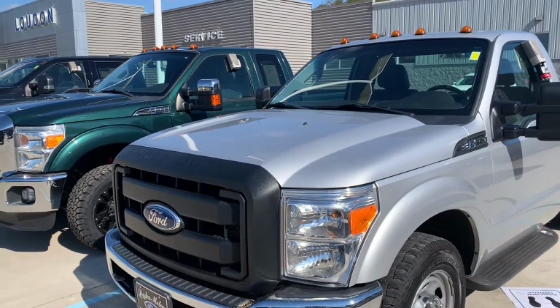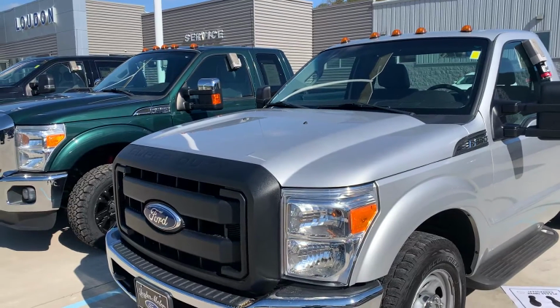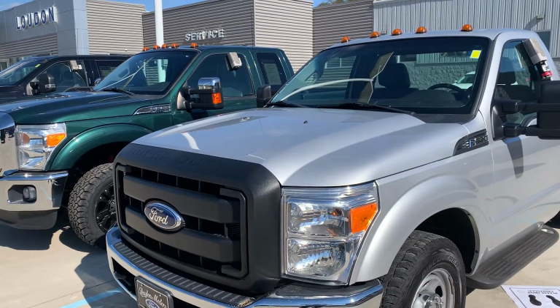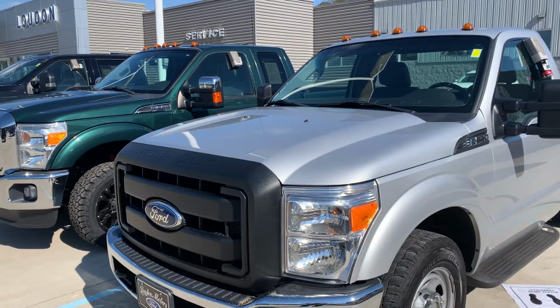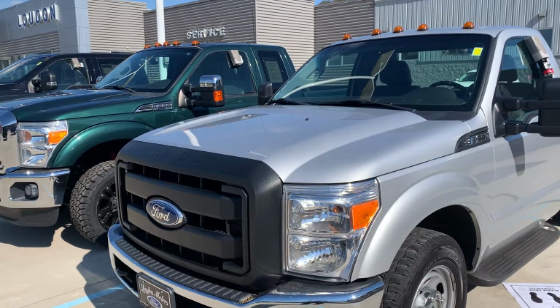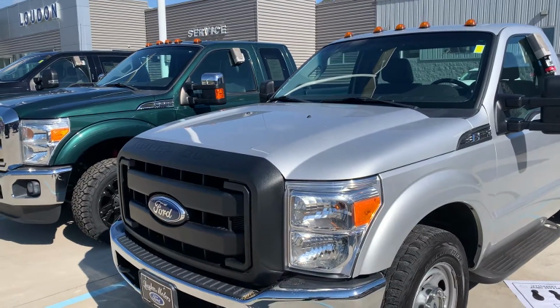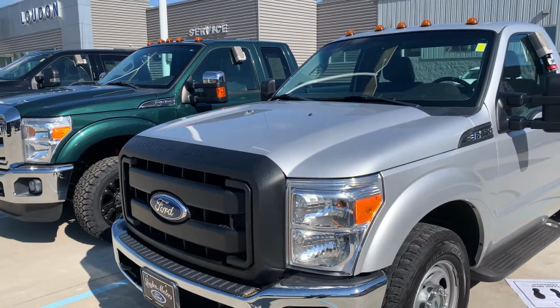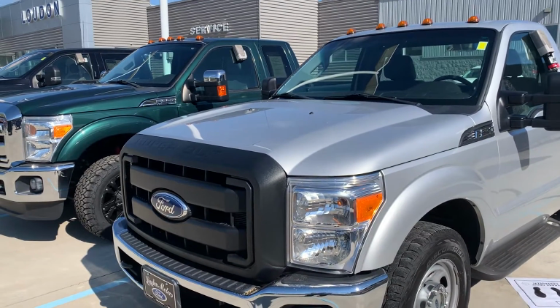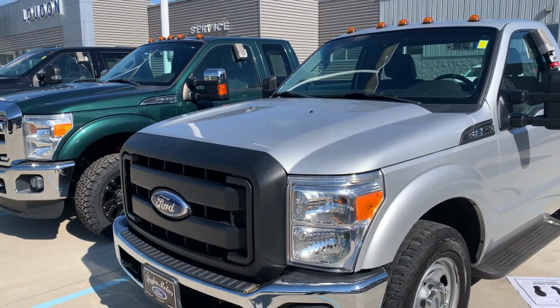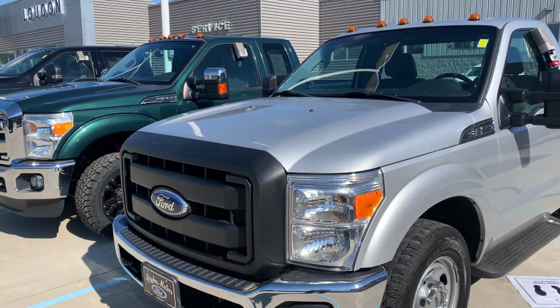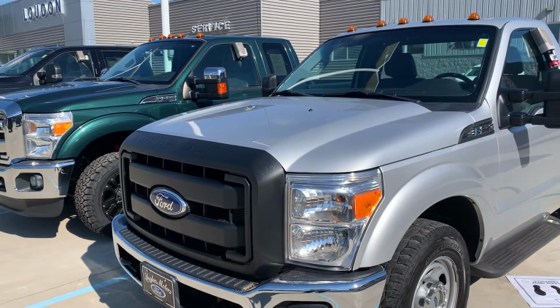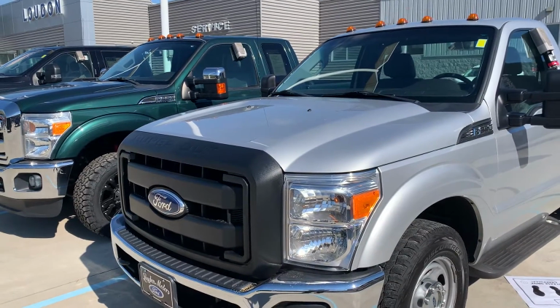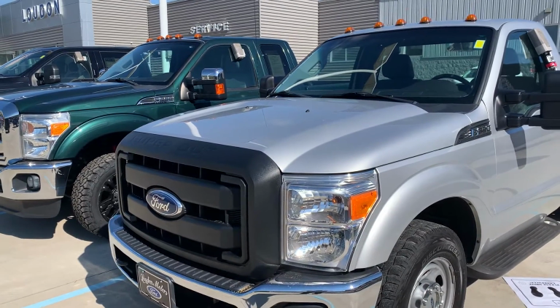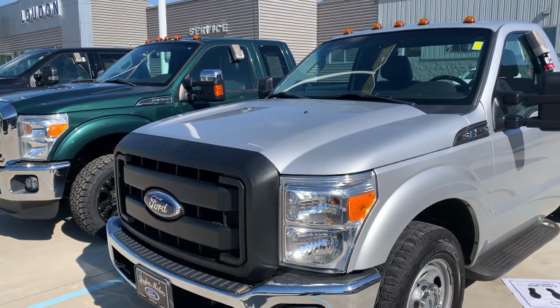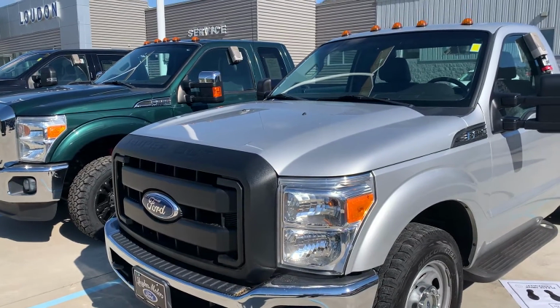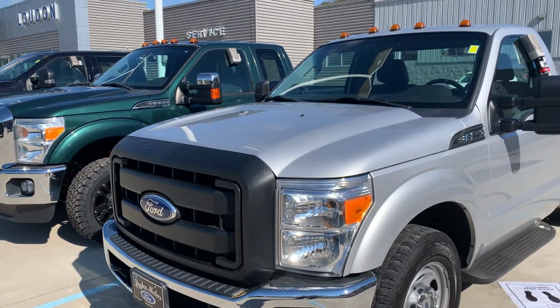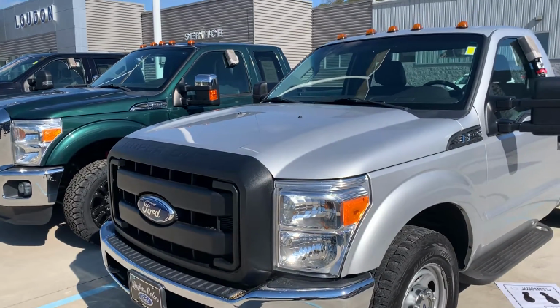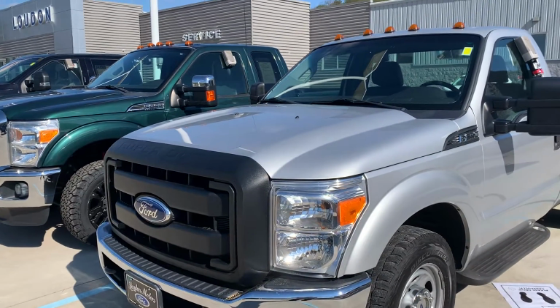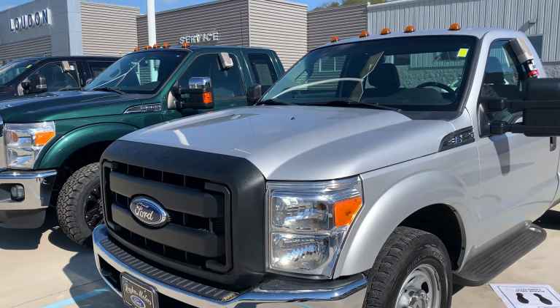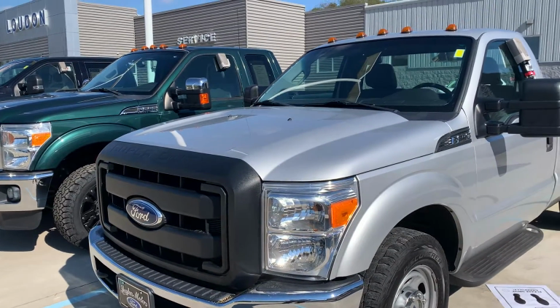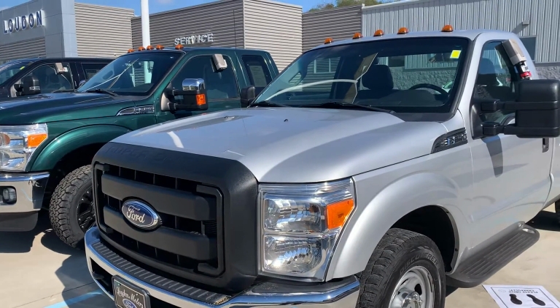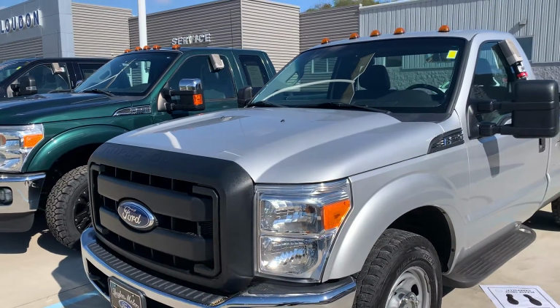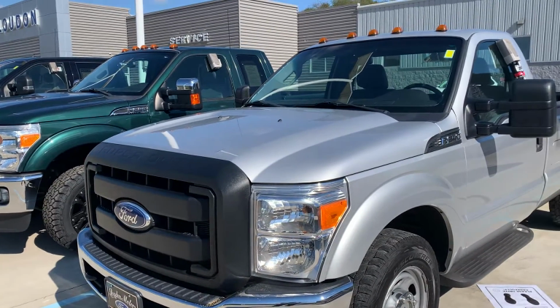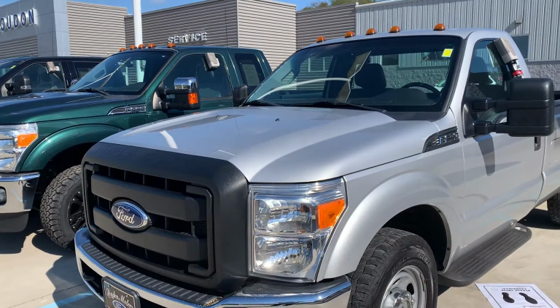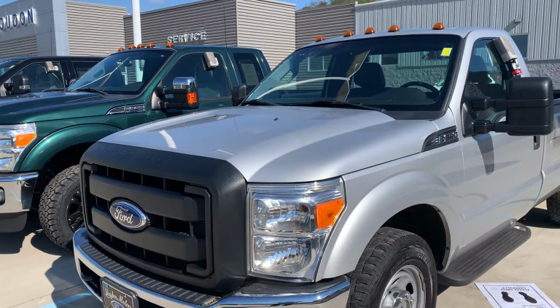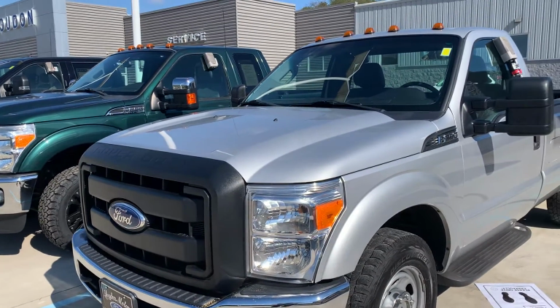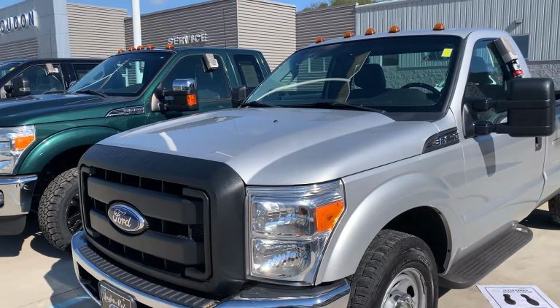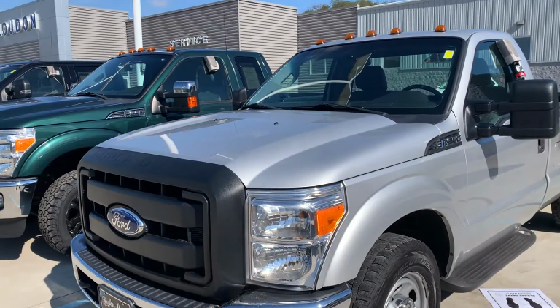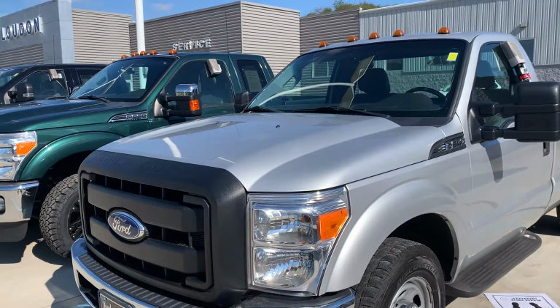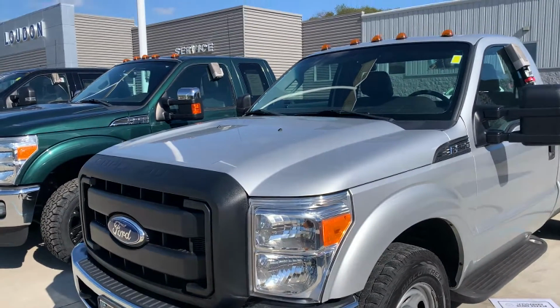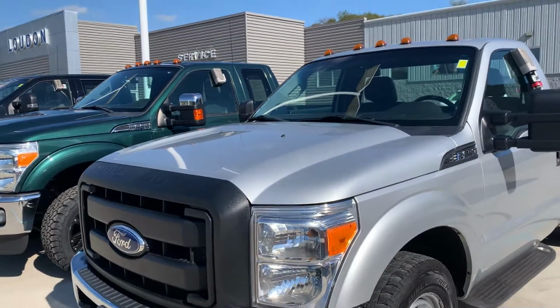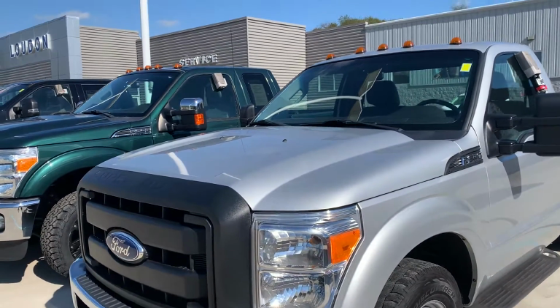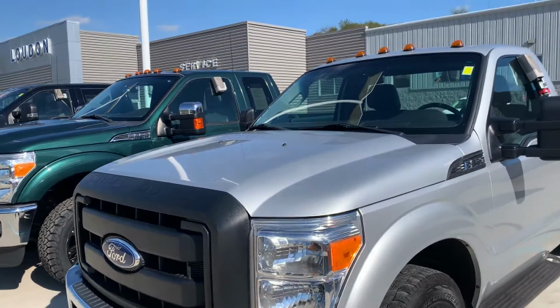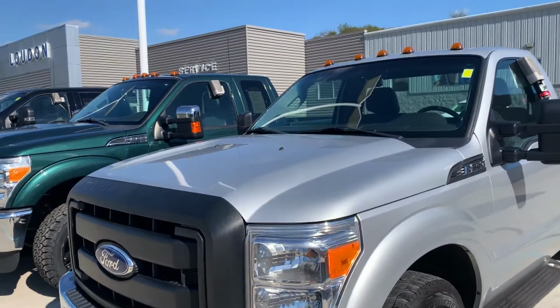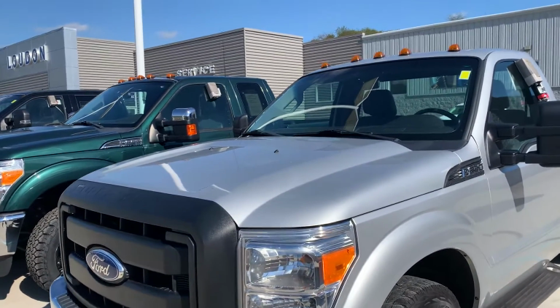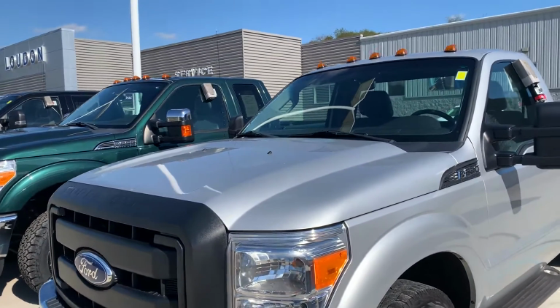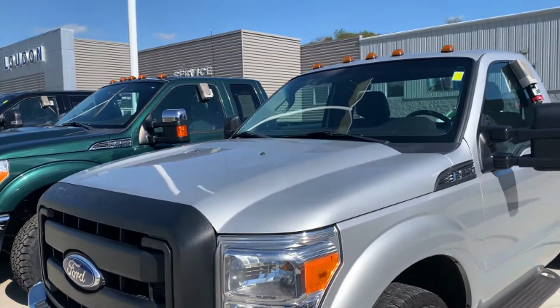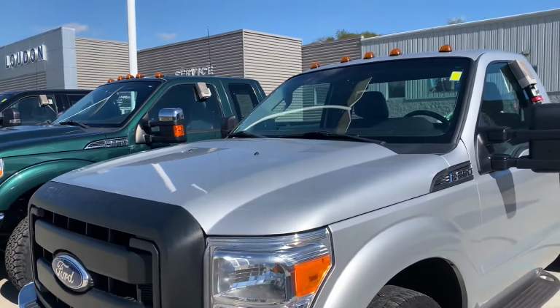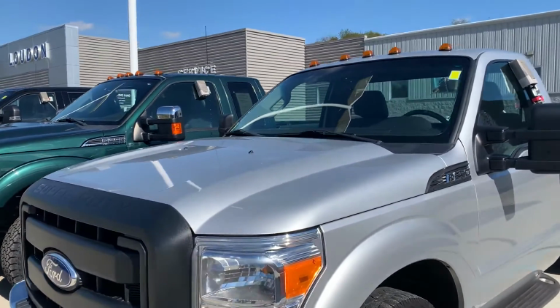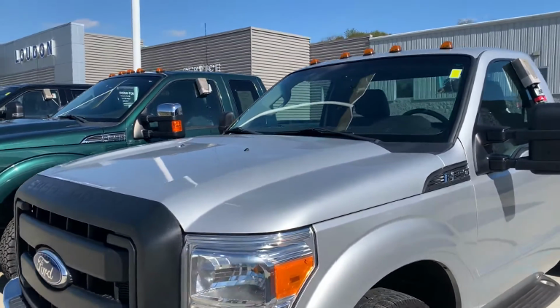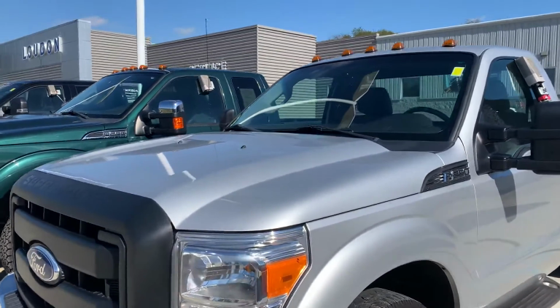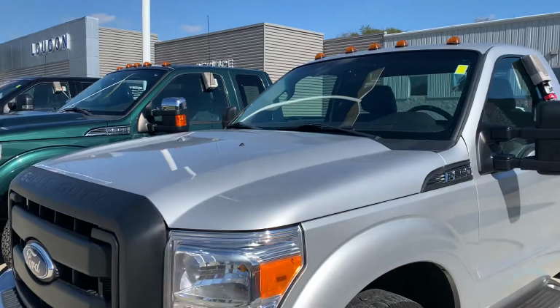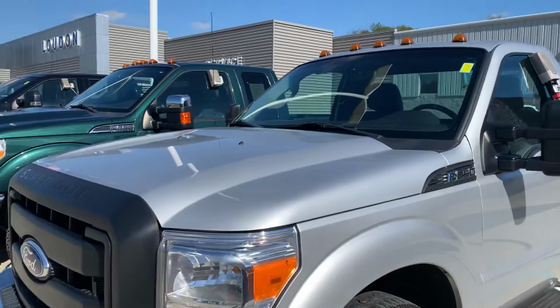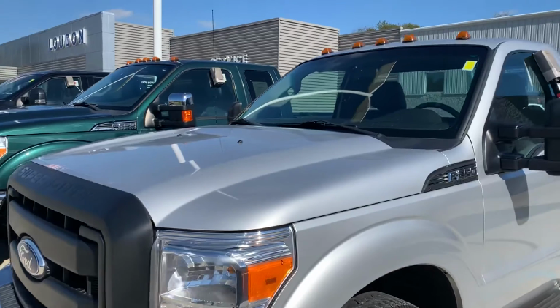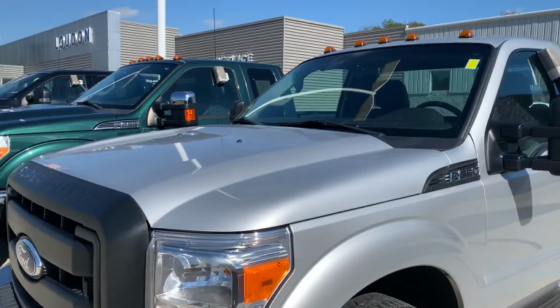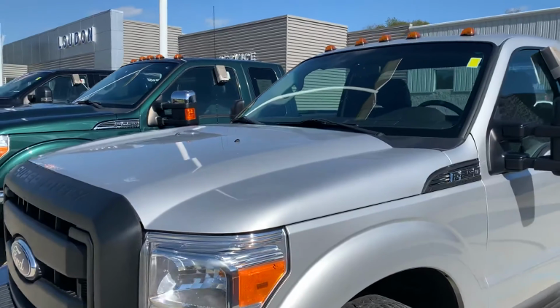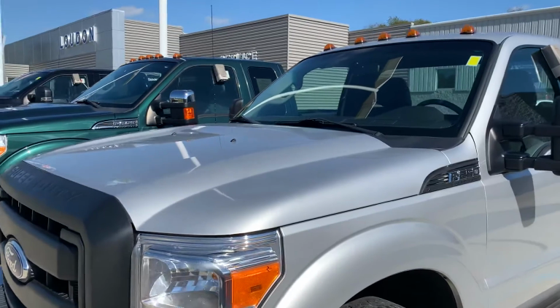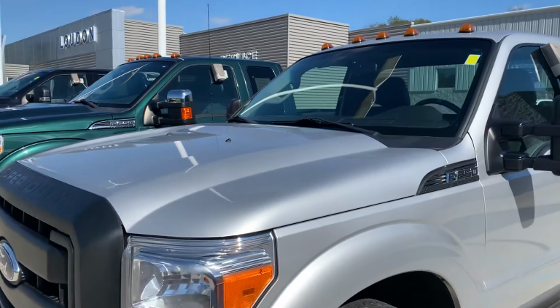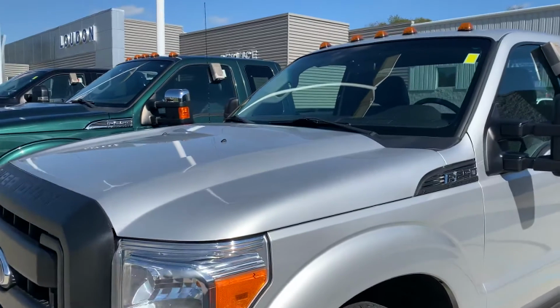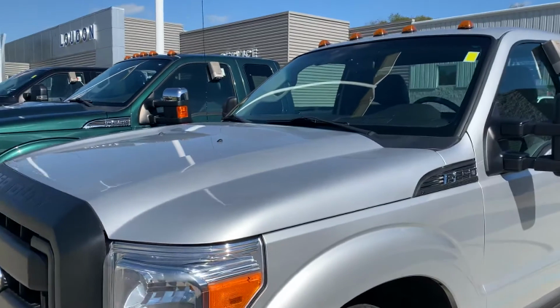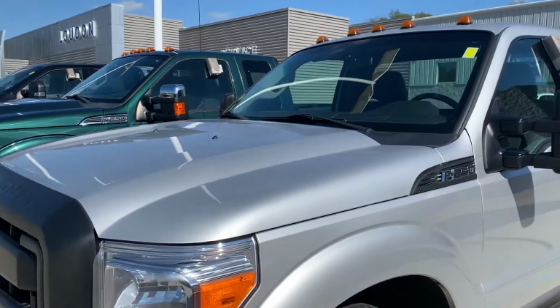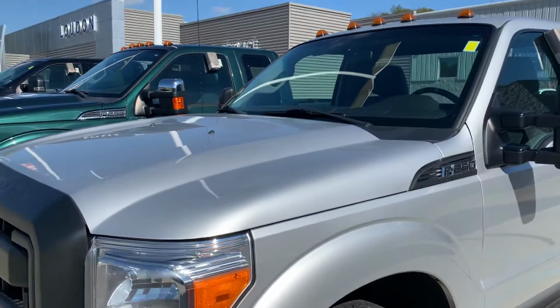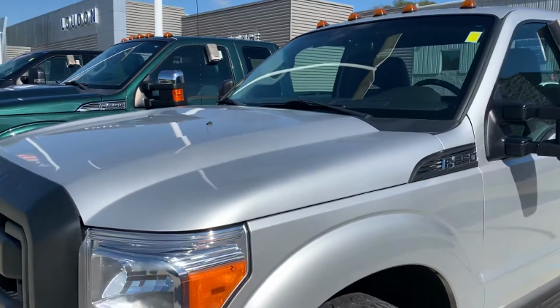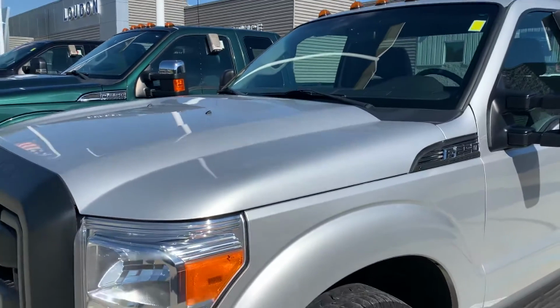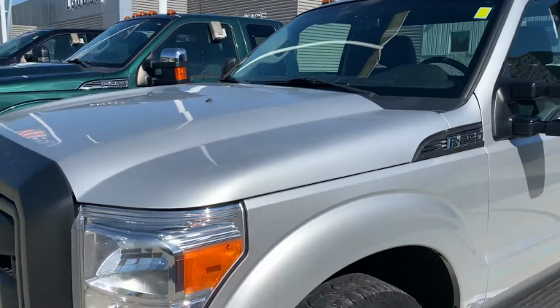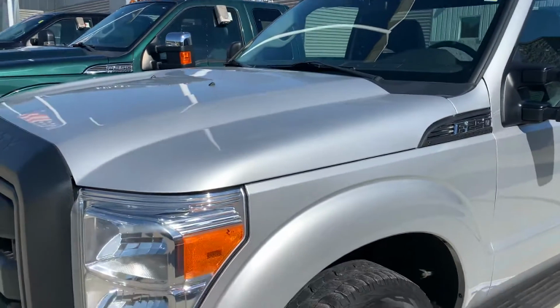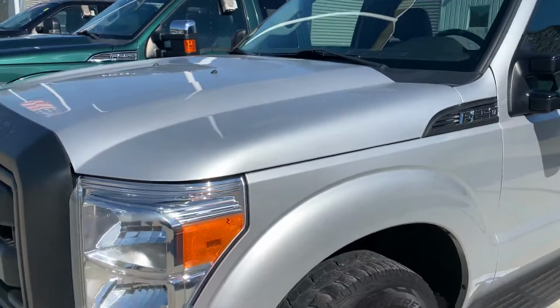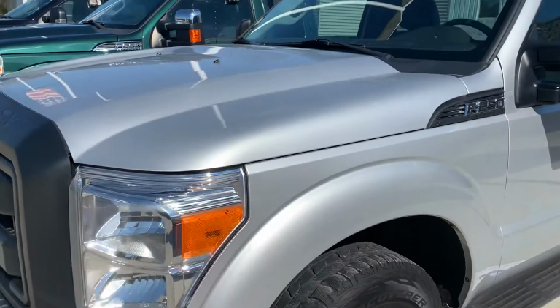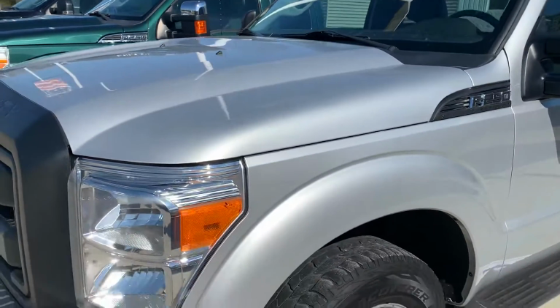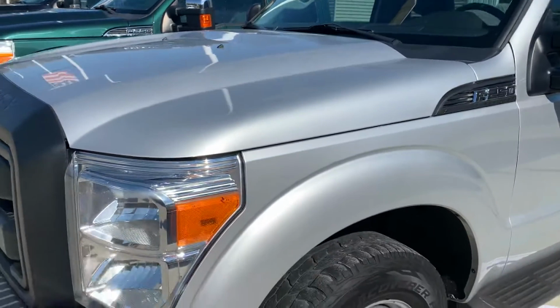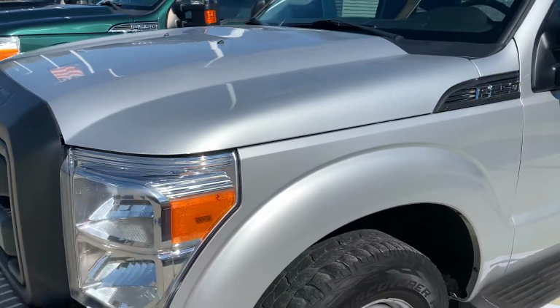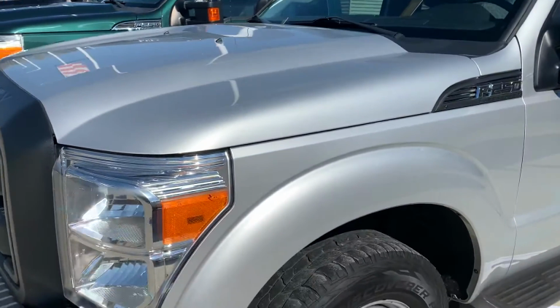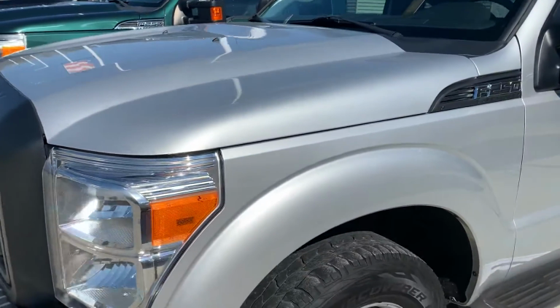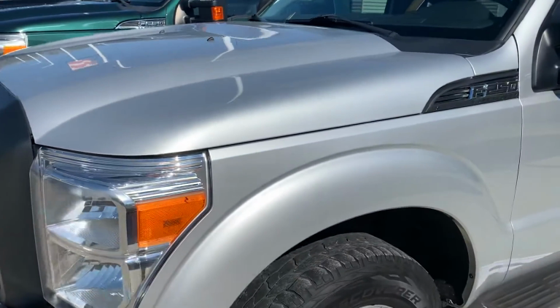Hi Dominic, it's Mike from Loud Motors Ford. I thought I would just do a little video before I called you back.